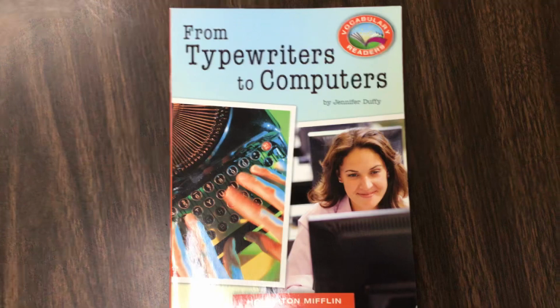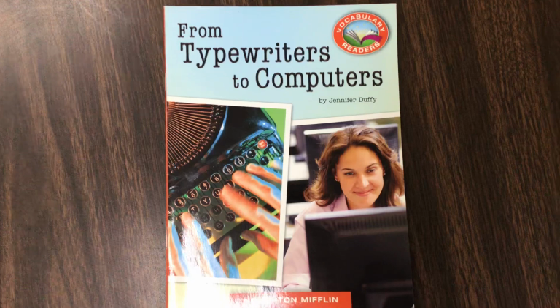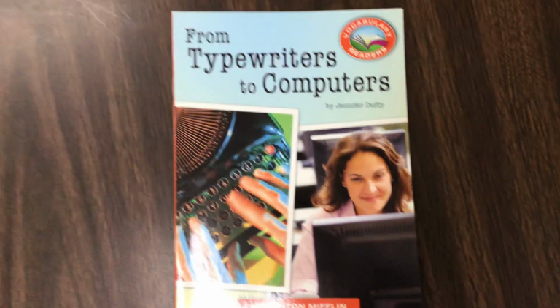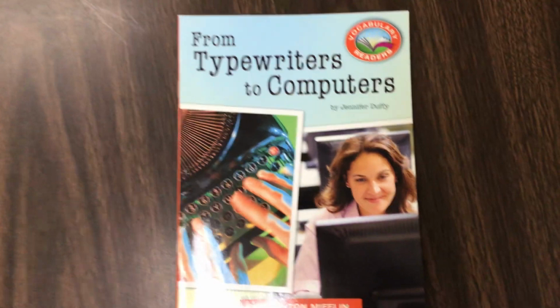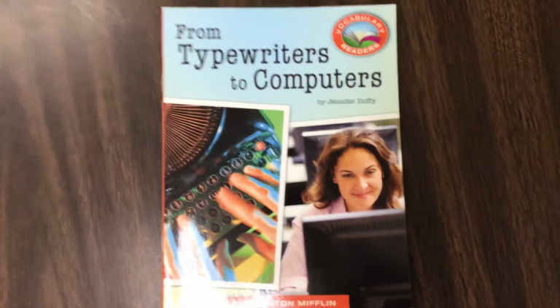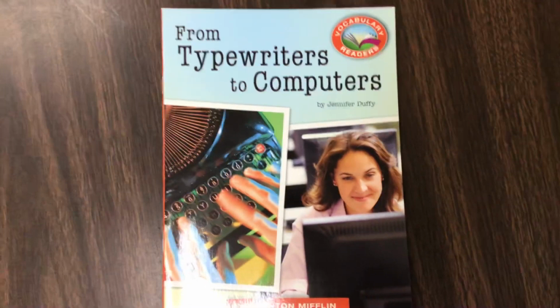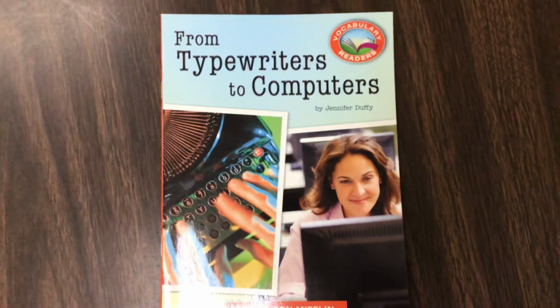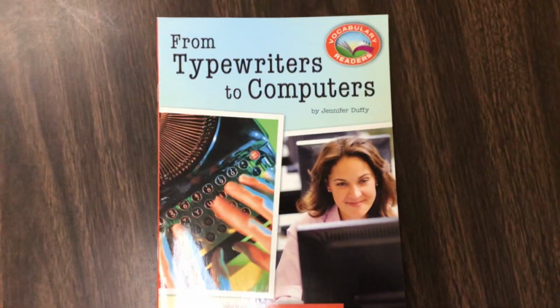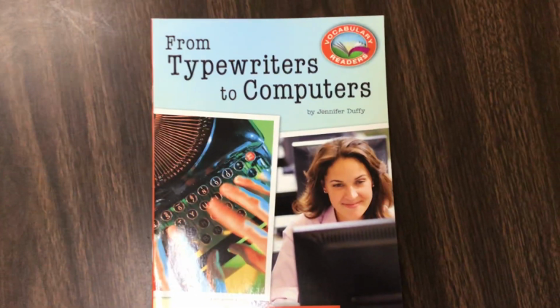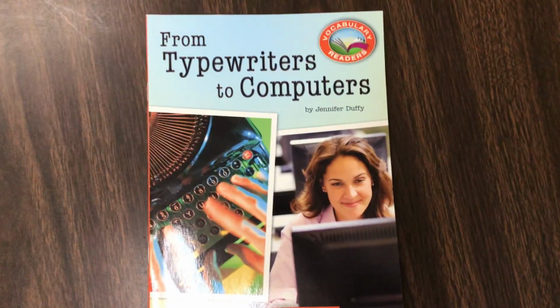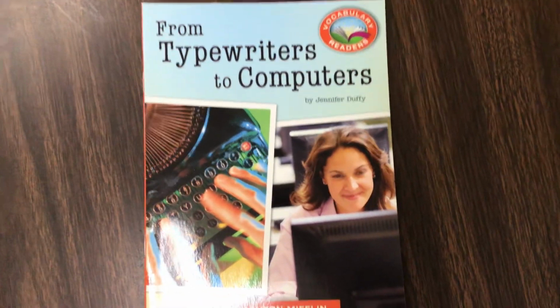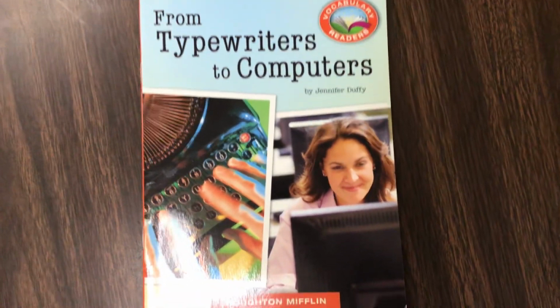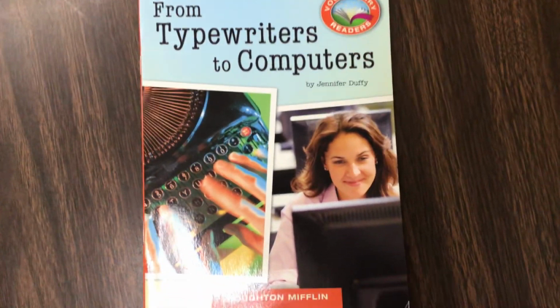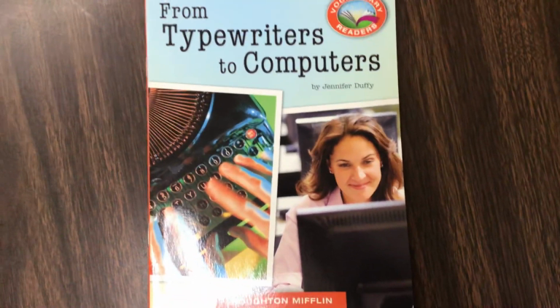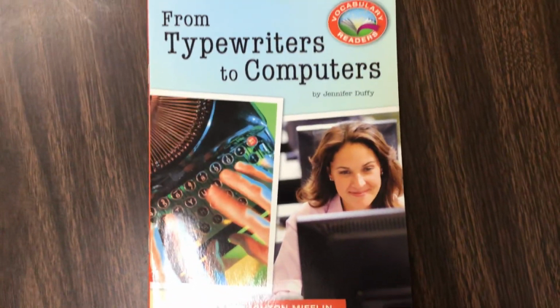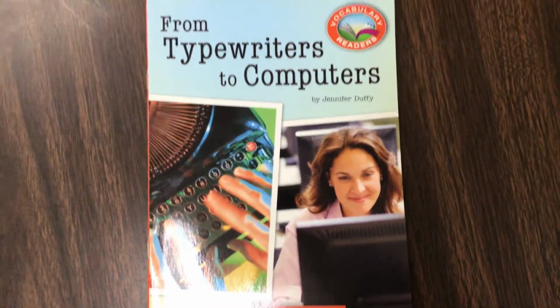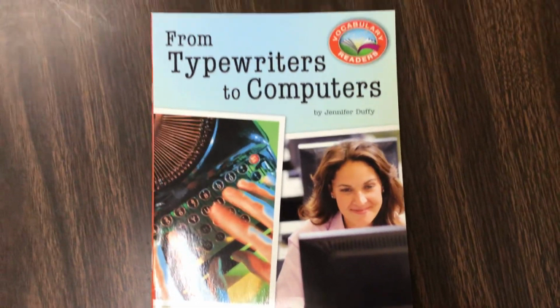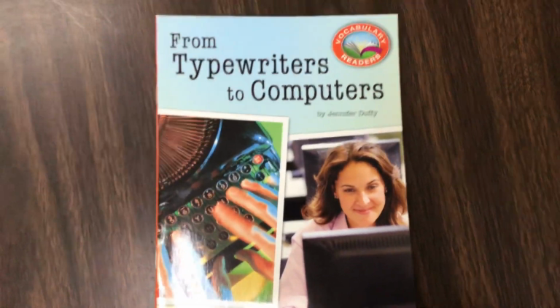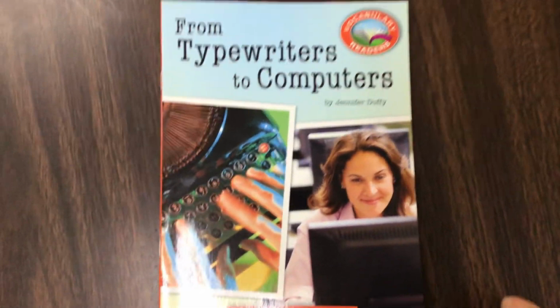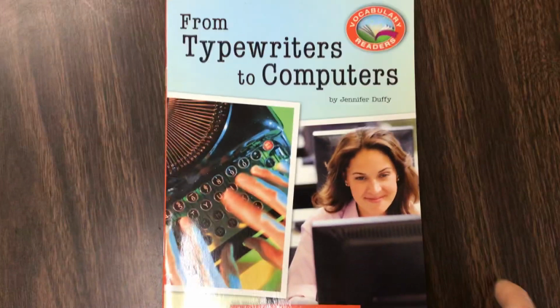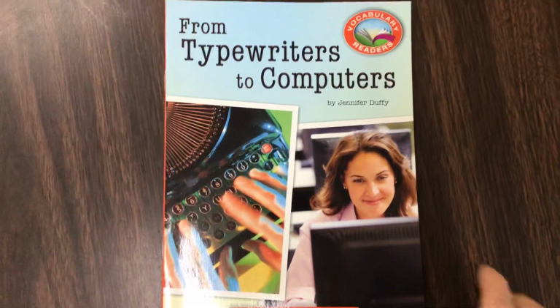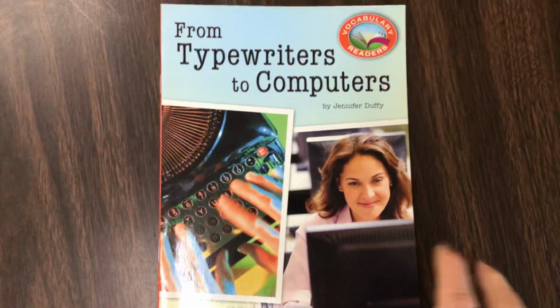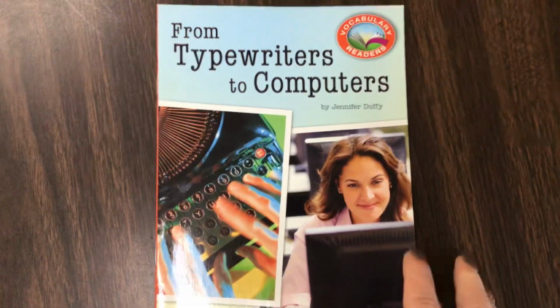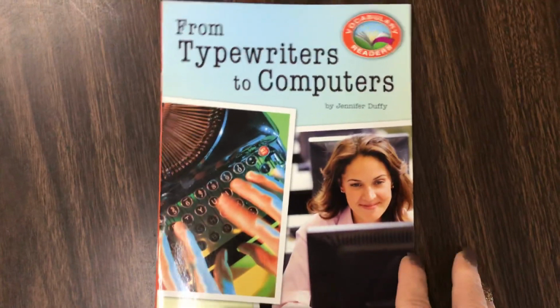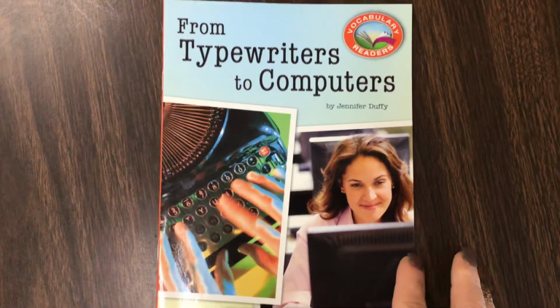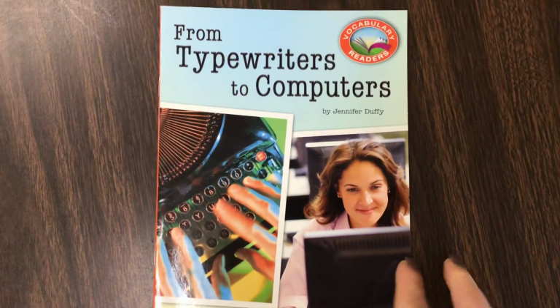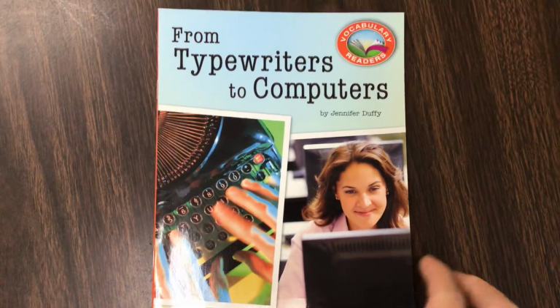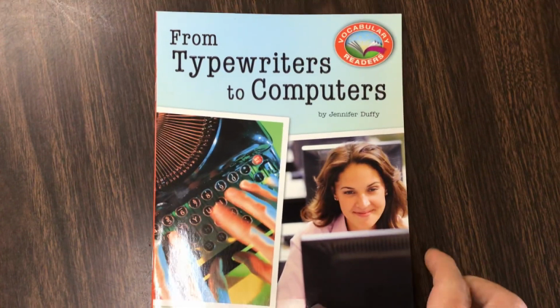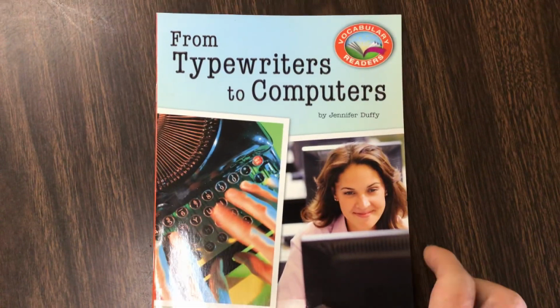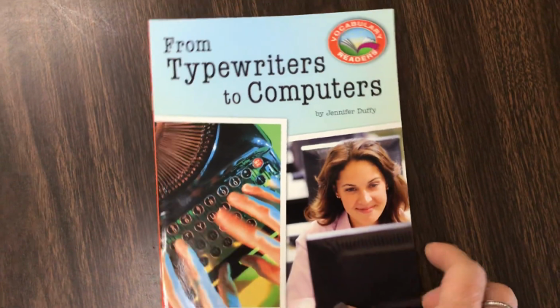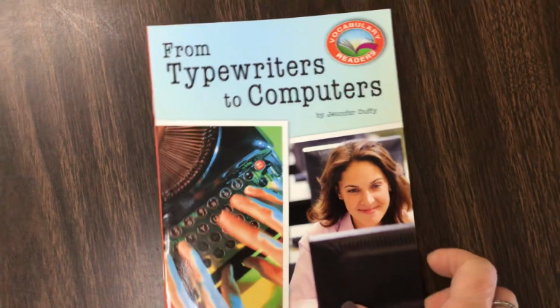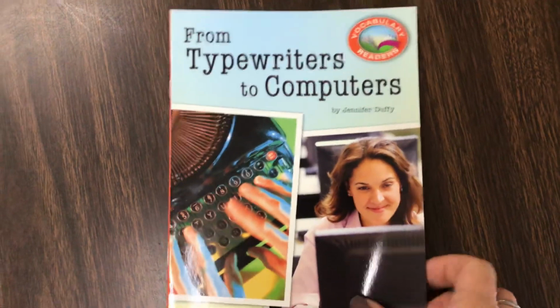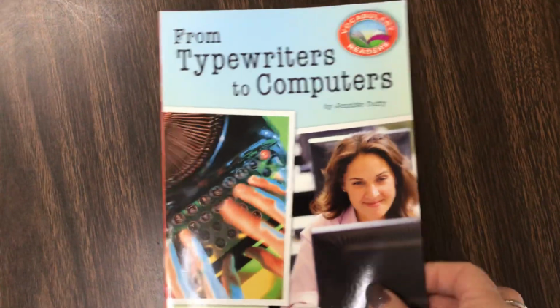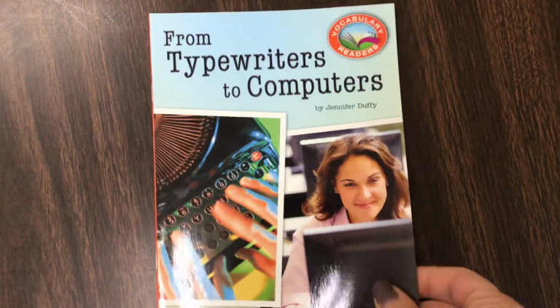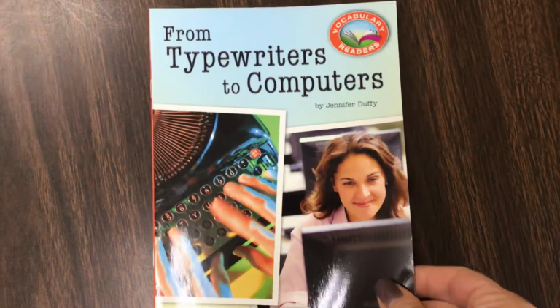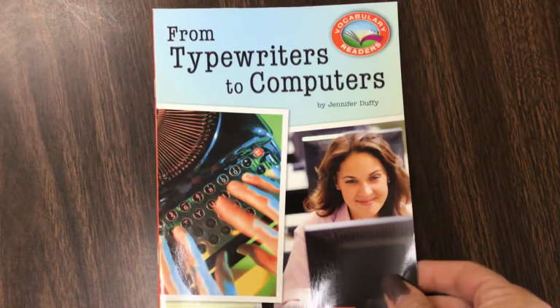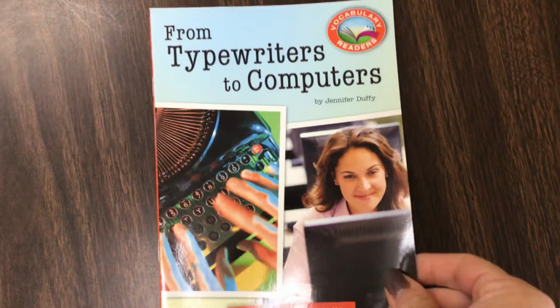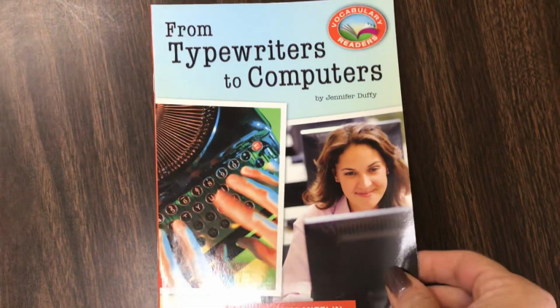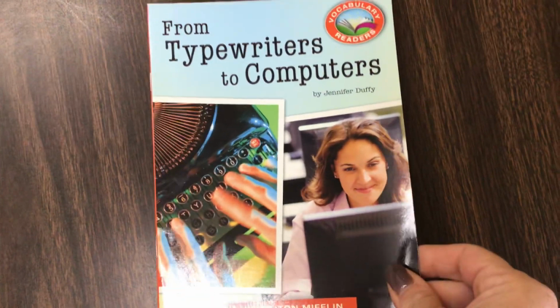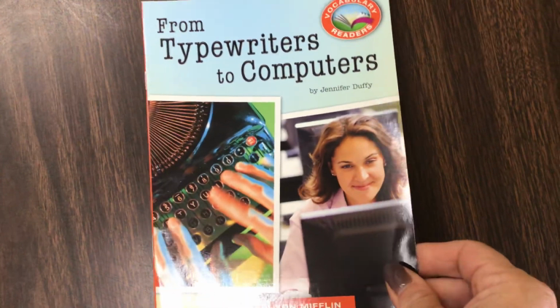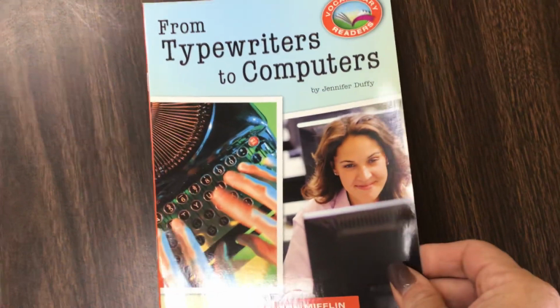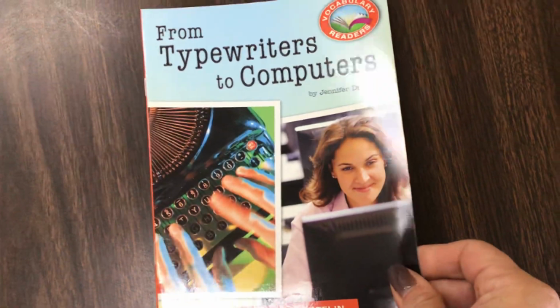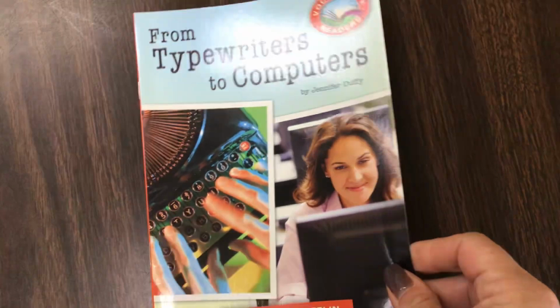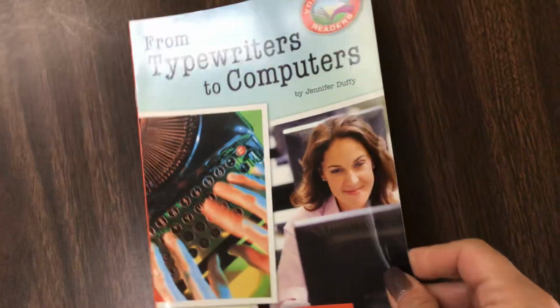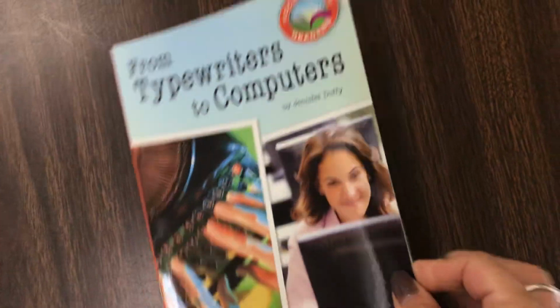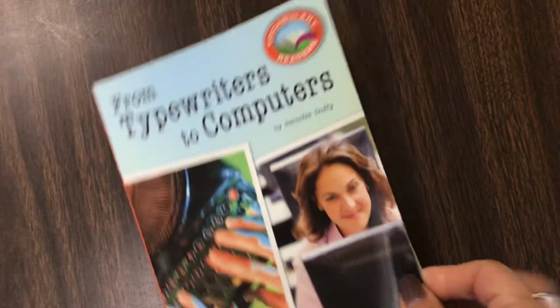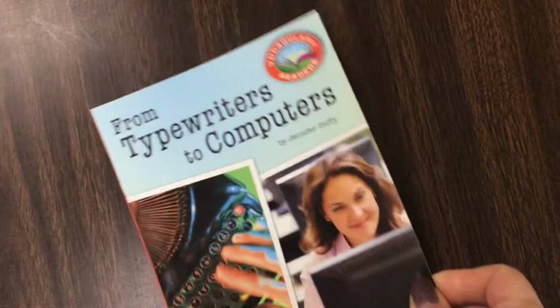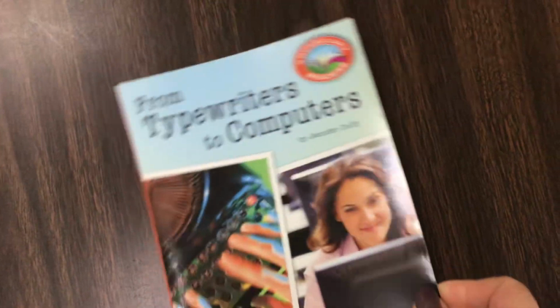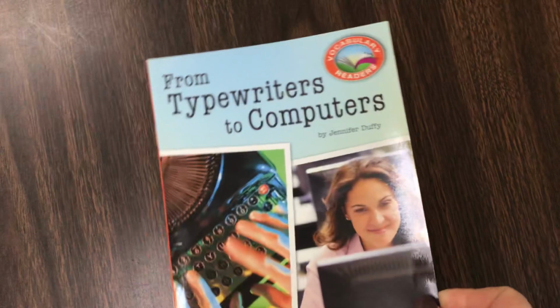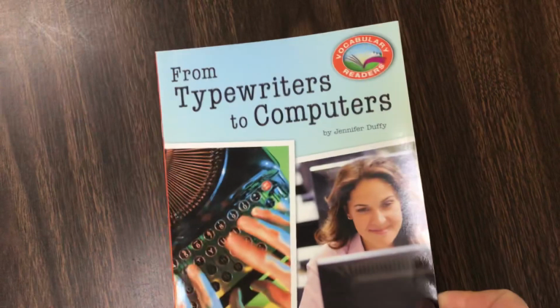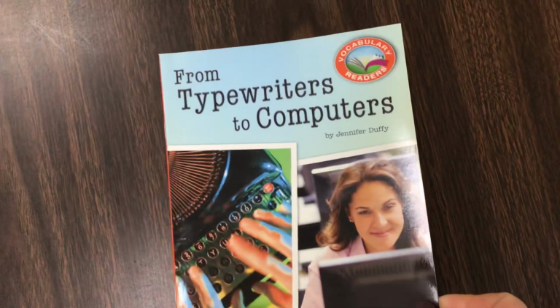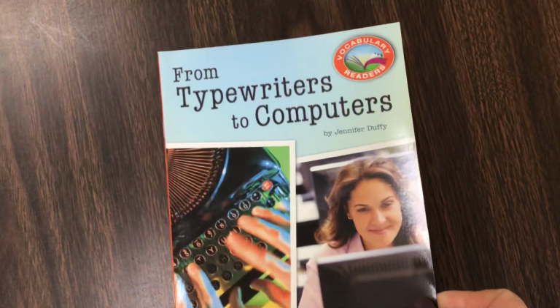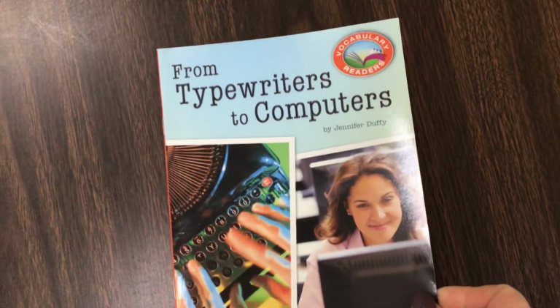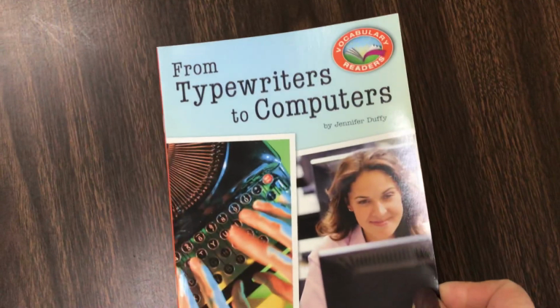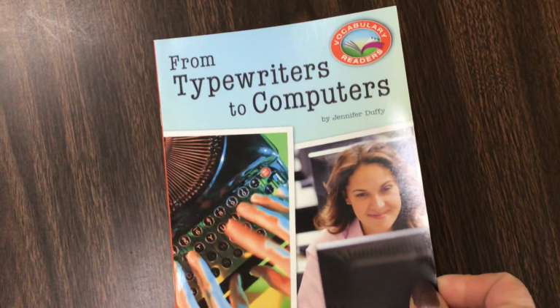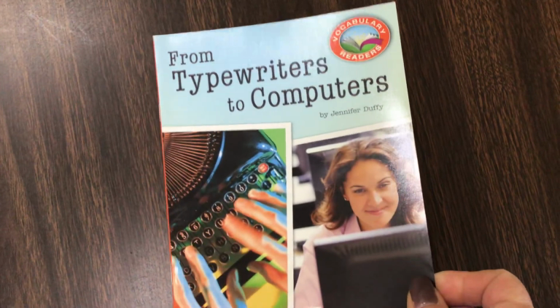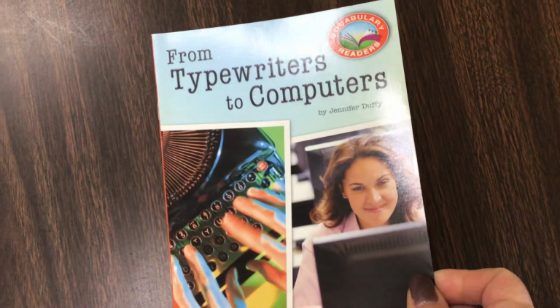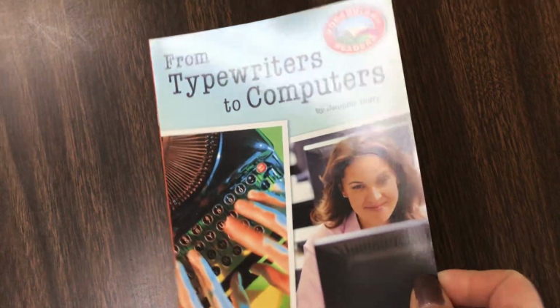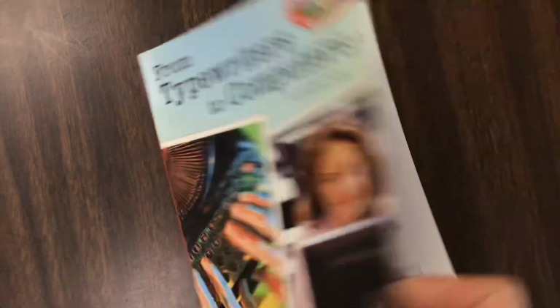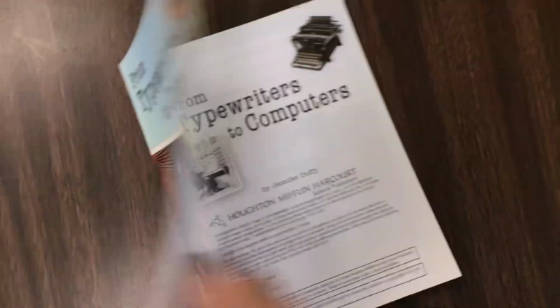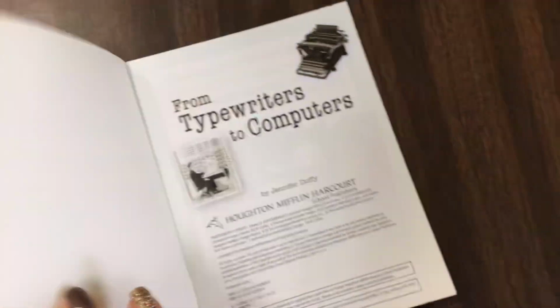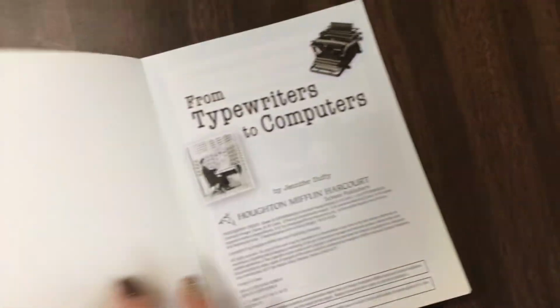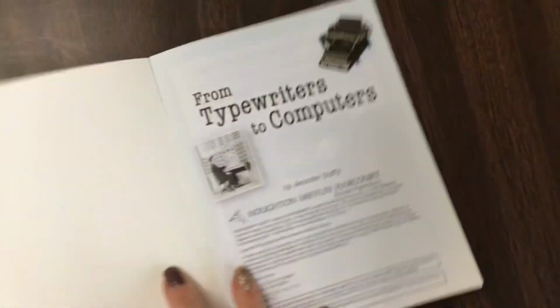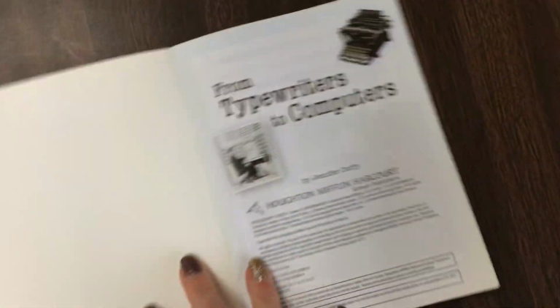Good morning. Here is our vocabulary reader for the week, From Typewriter to Computers by Jennifer Duffy.